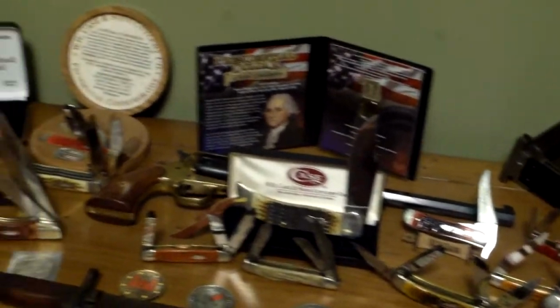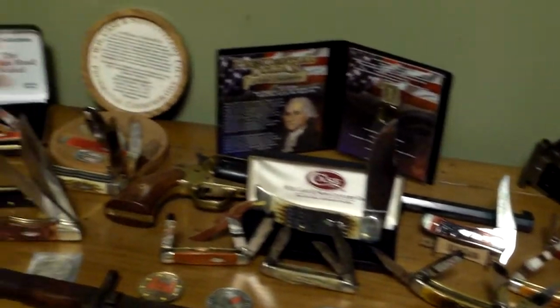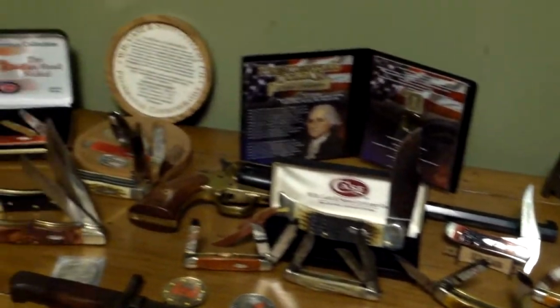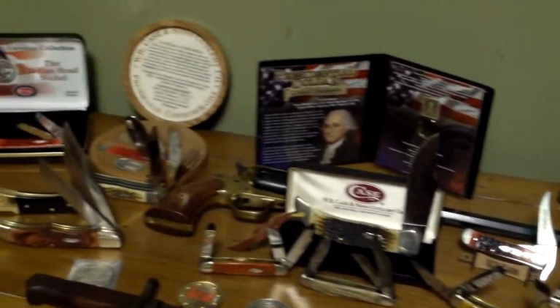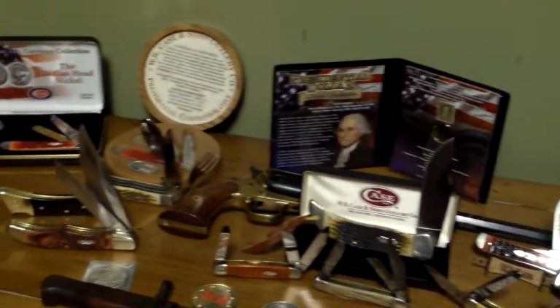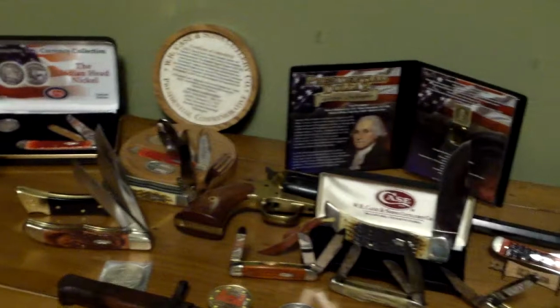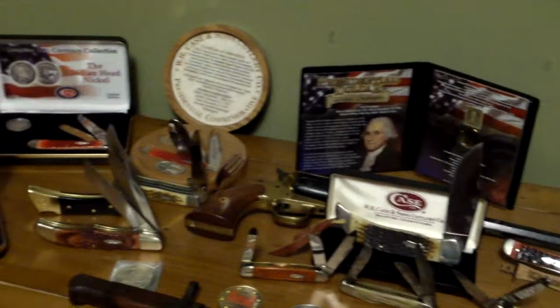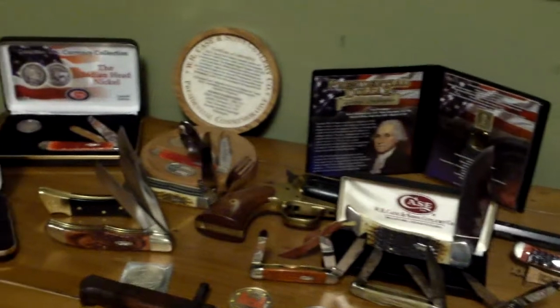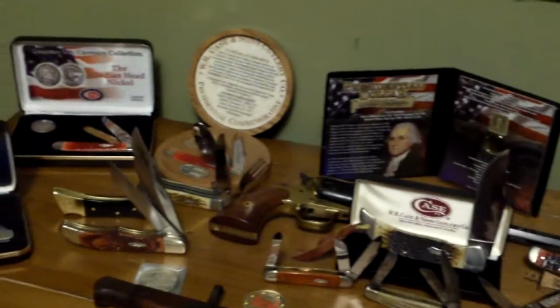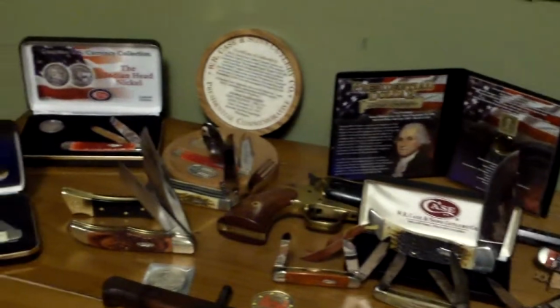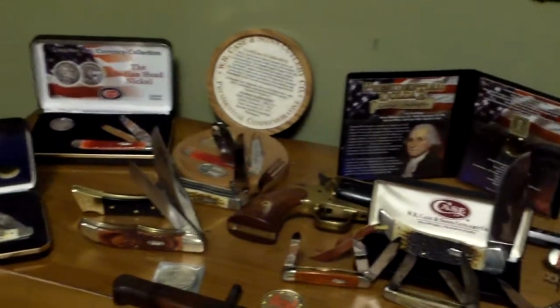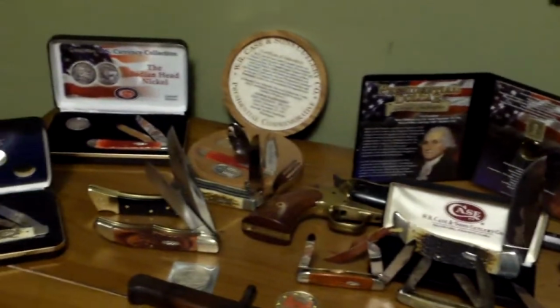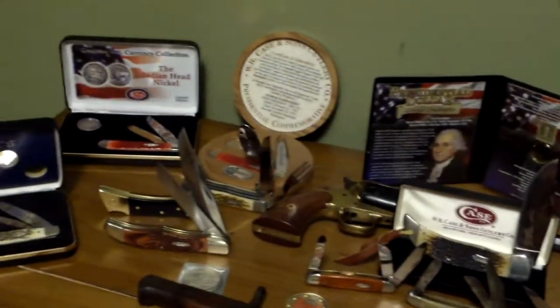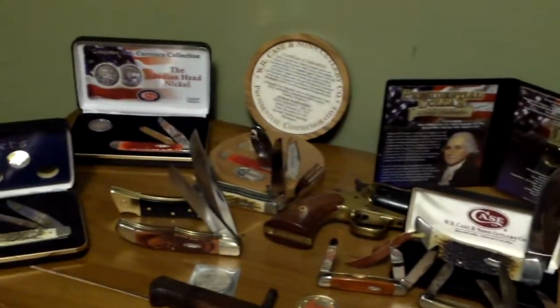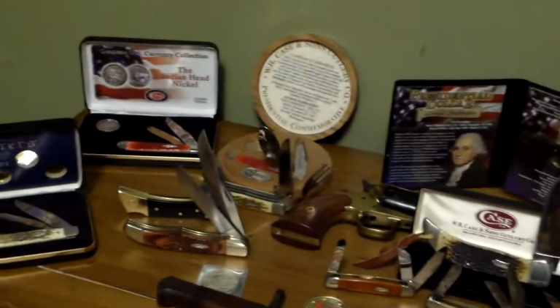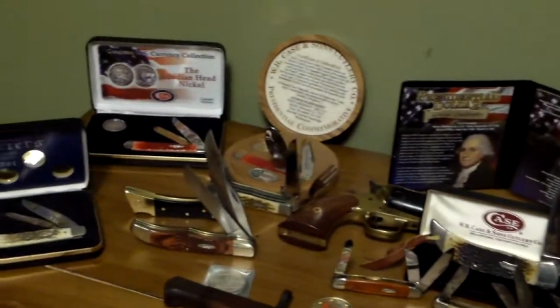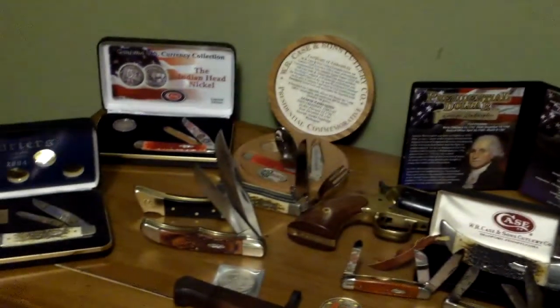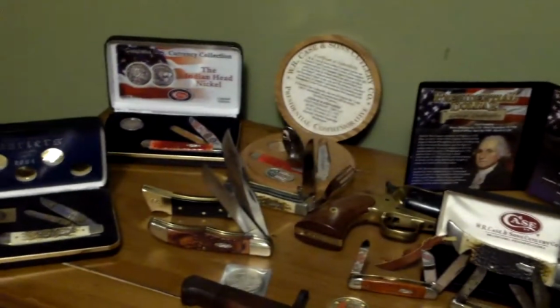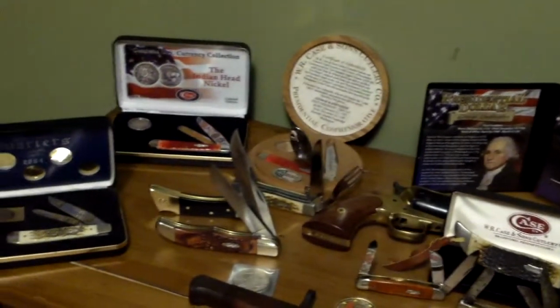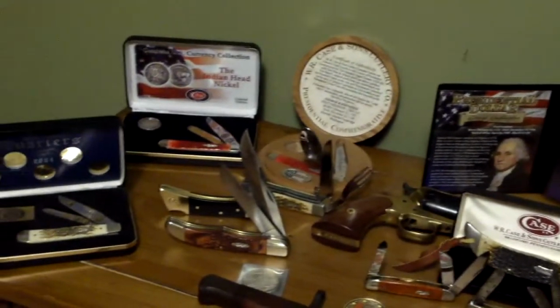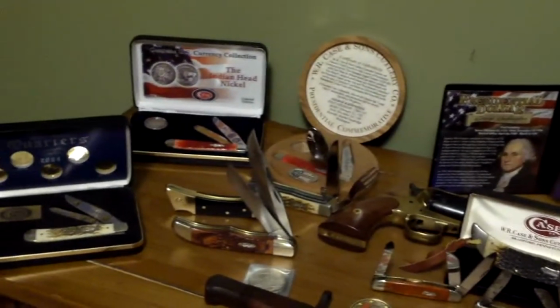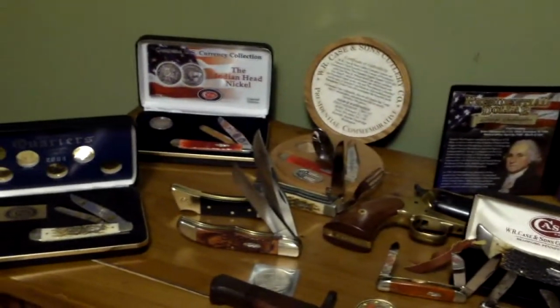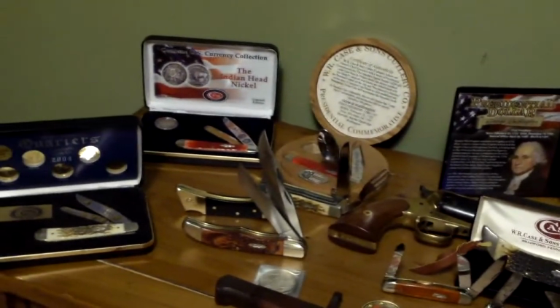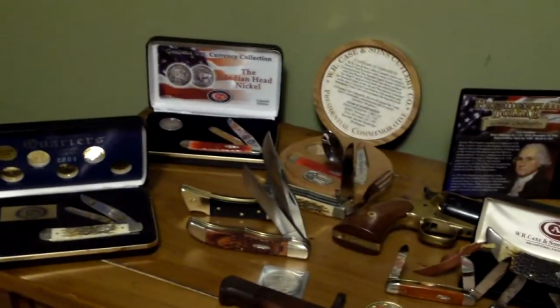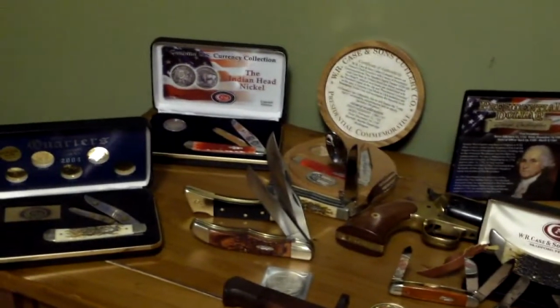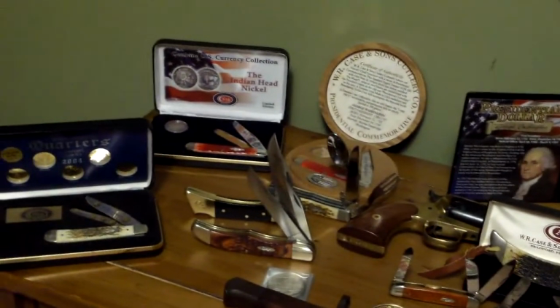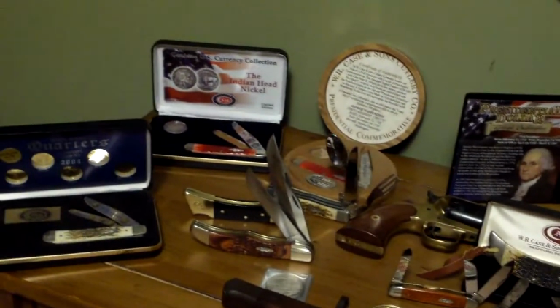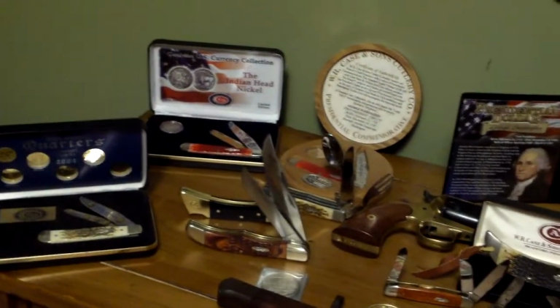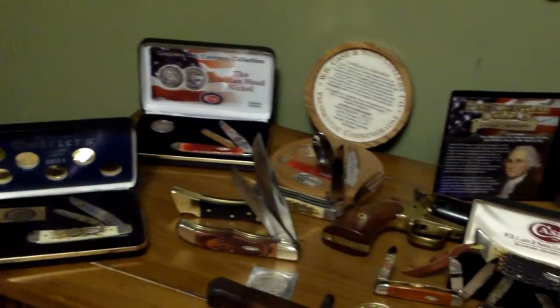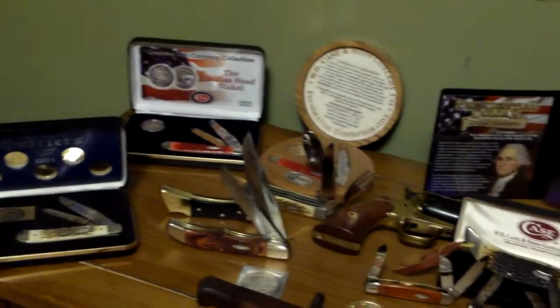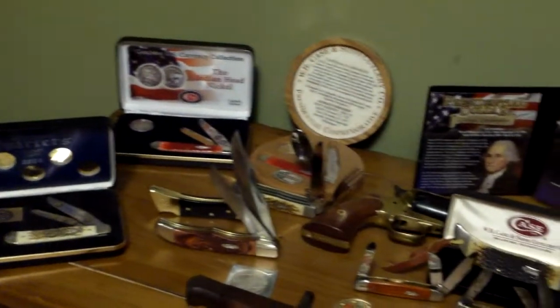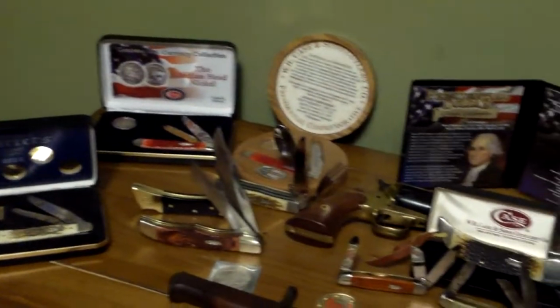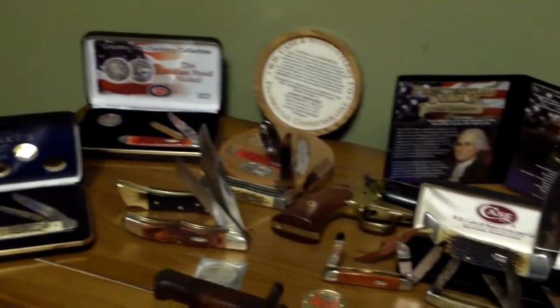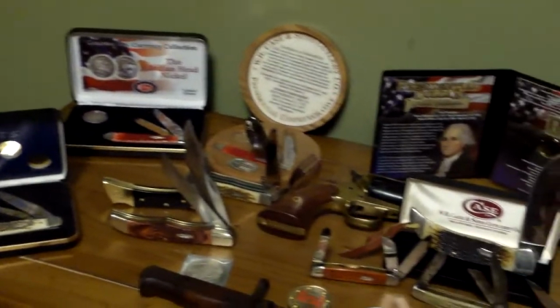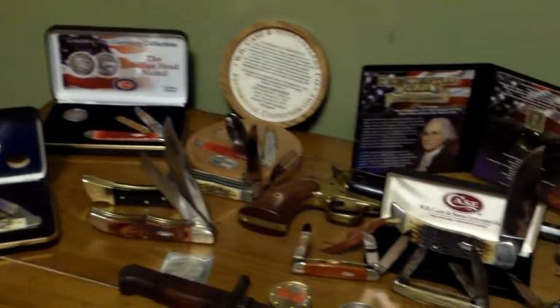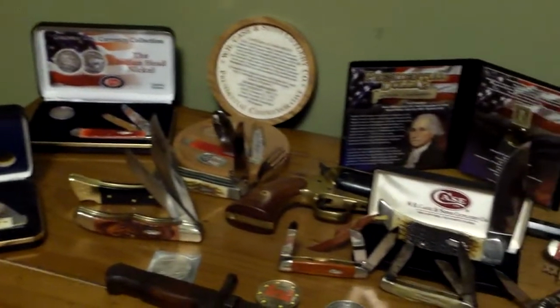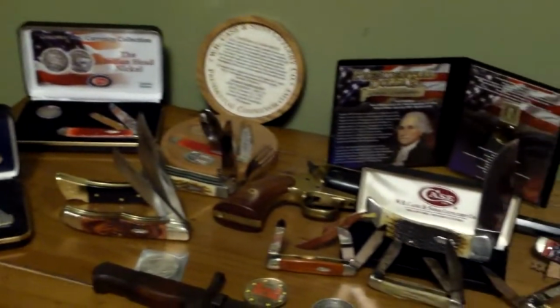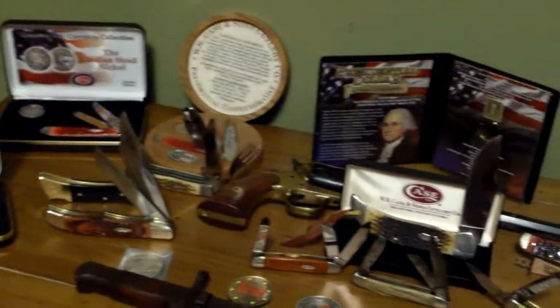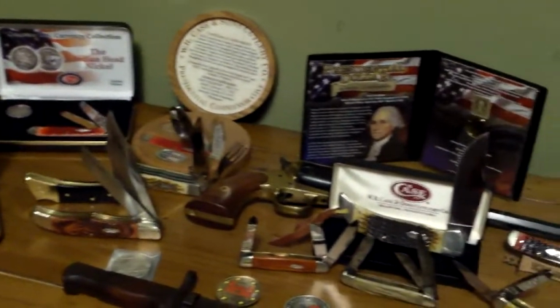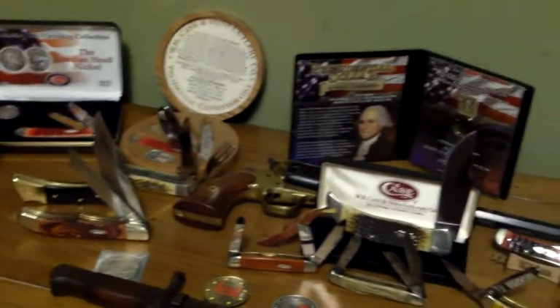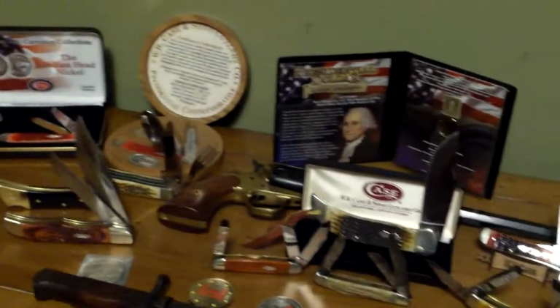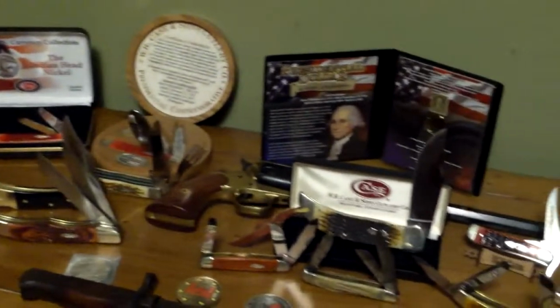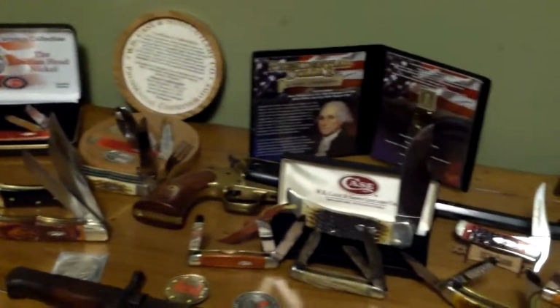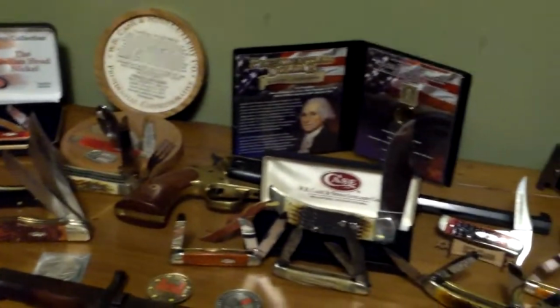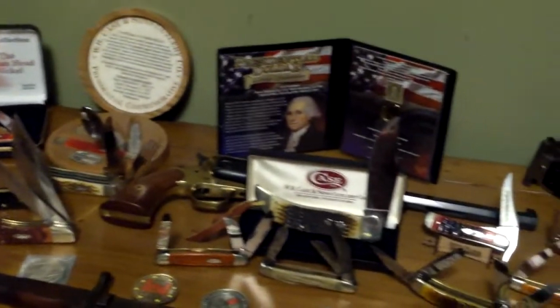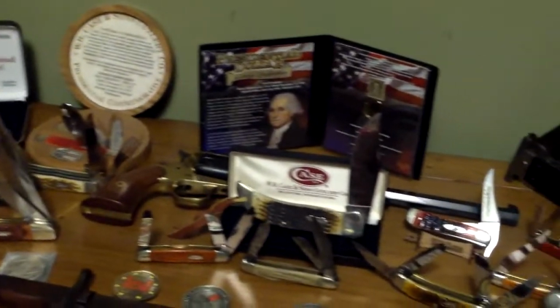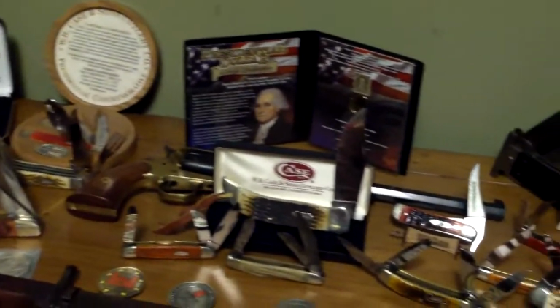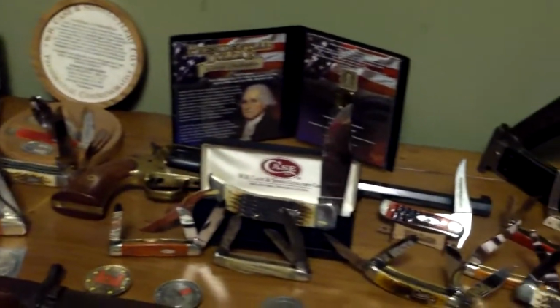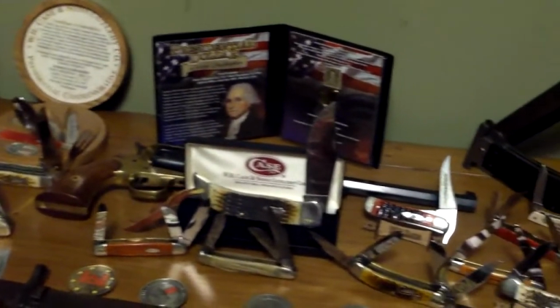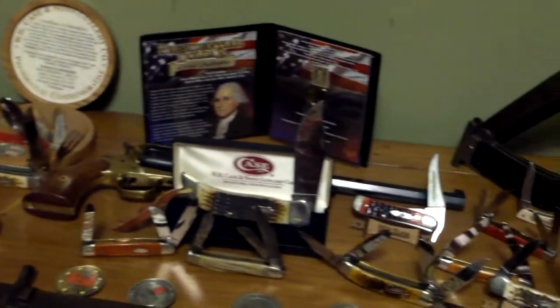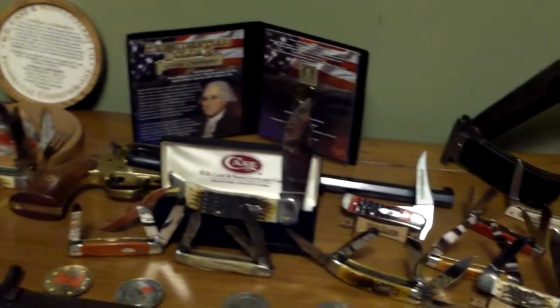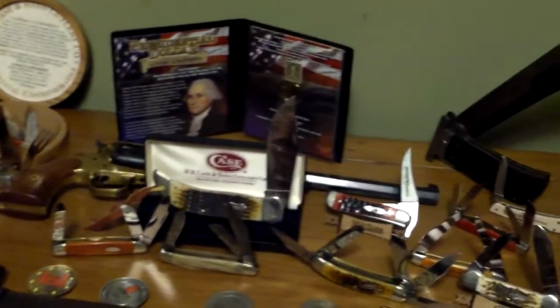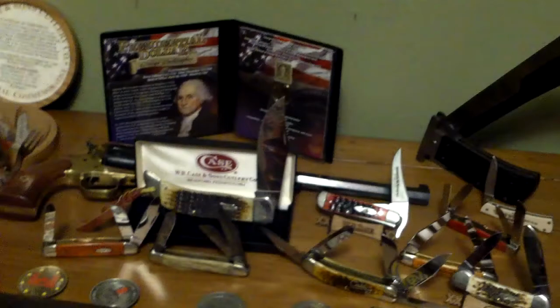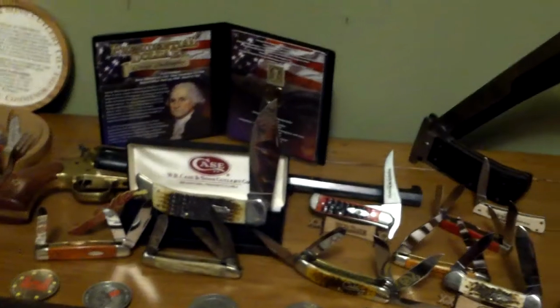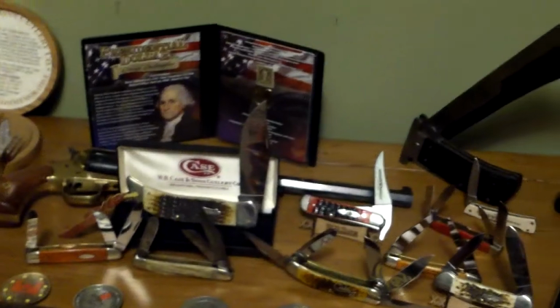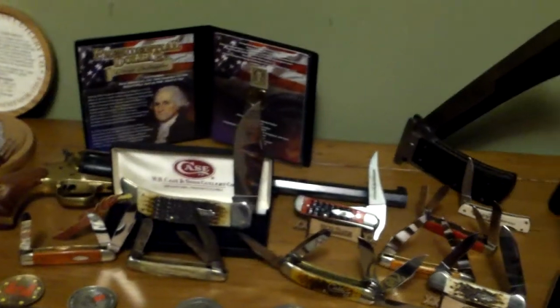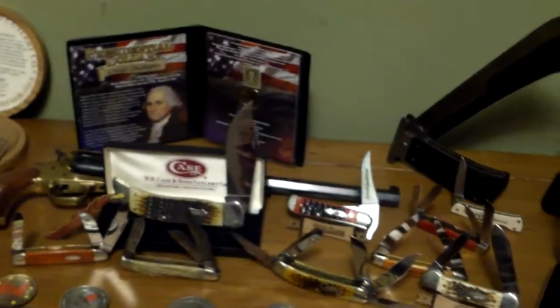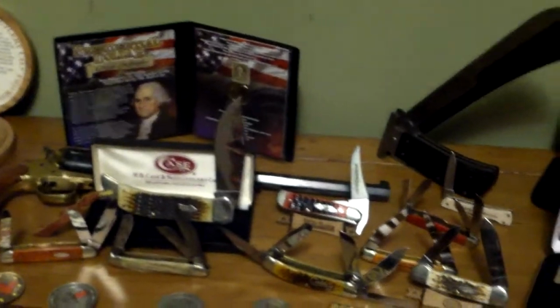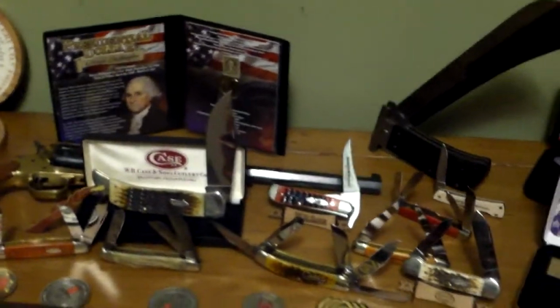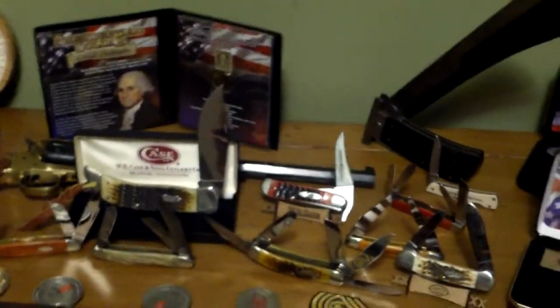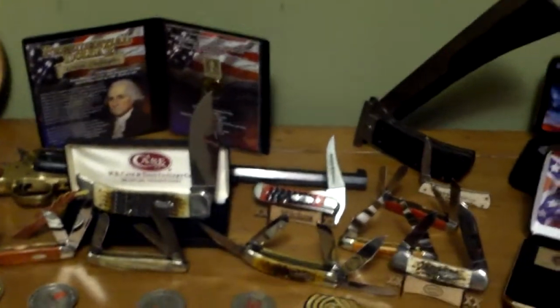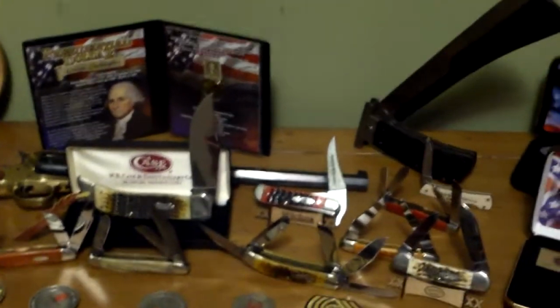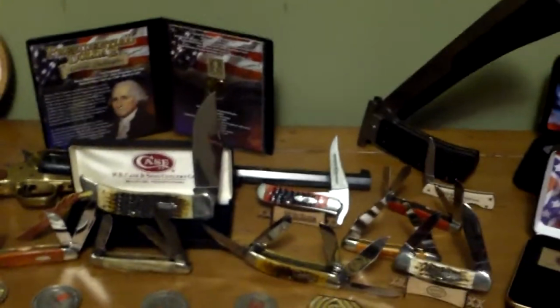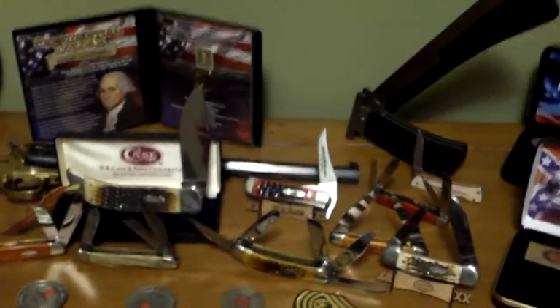Any comments or questions about this knife collection are welcome — even if you don't like it, let me know. Bye.